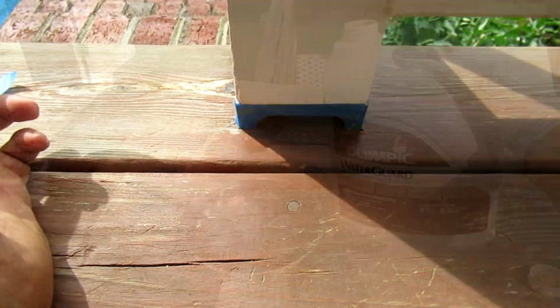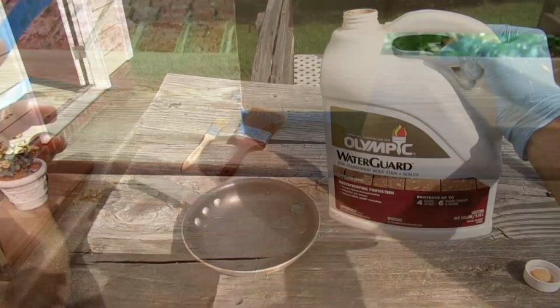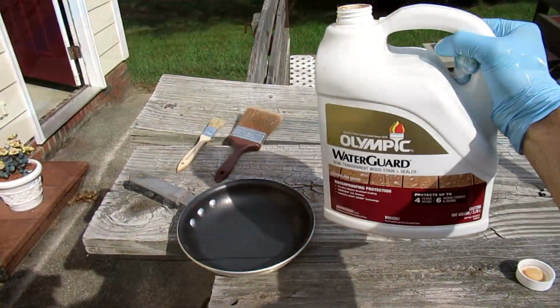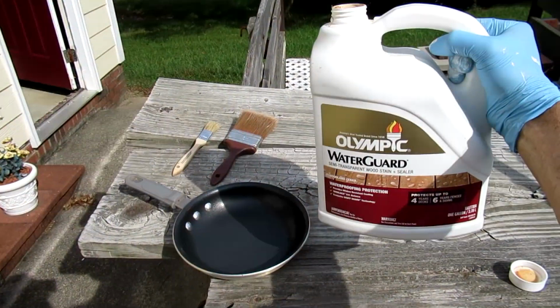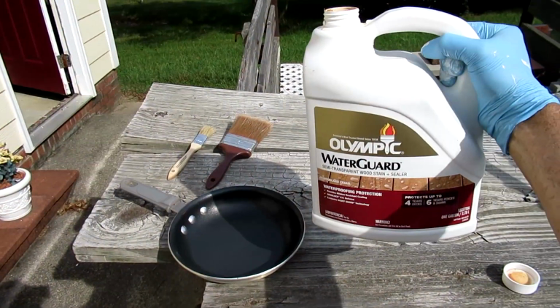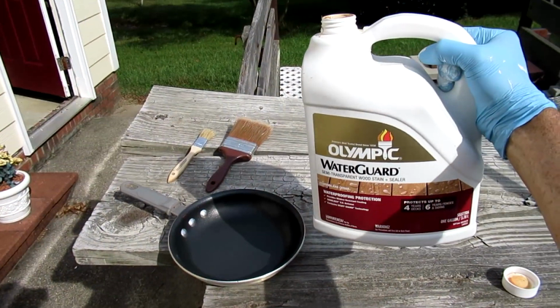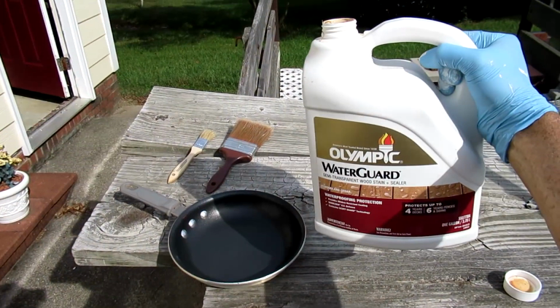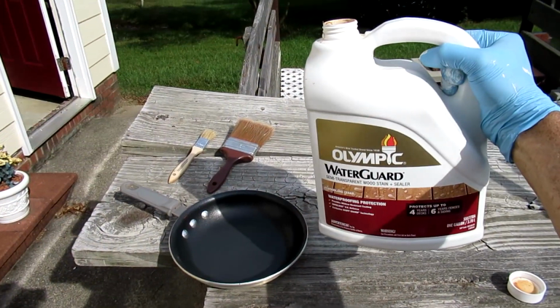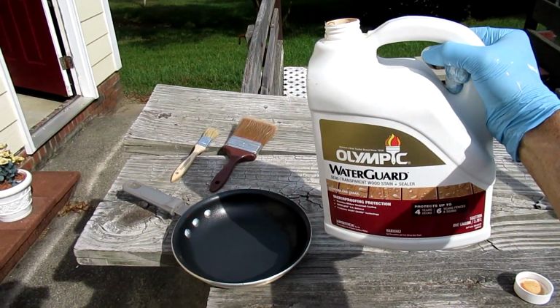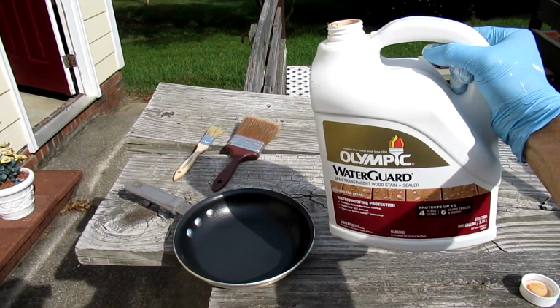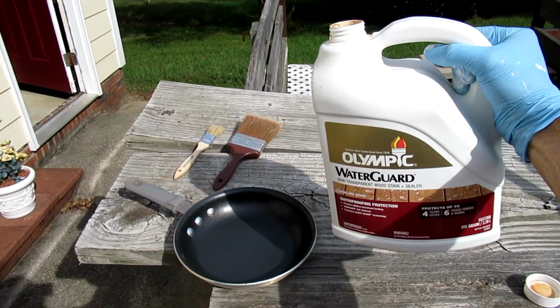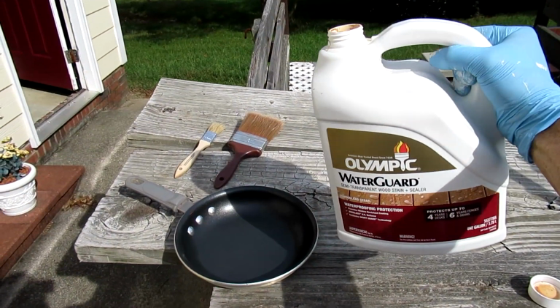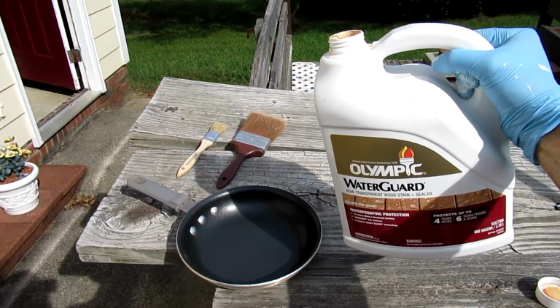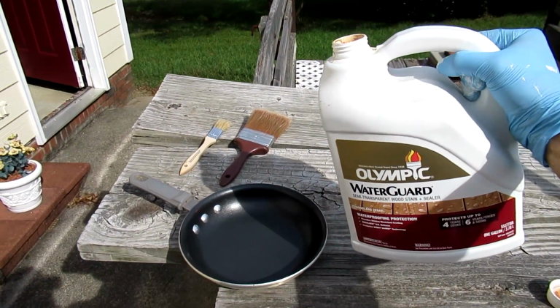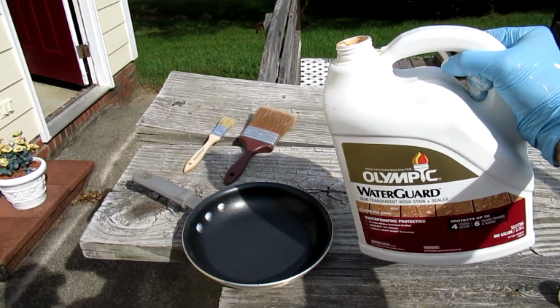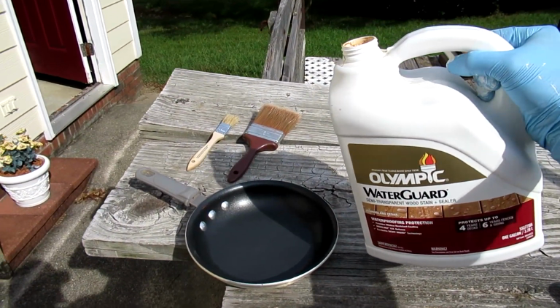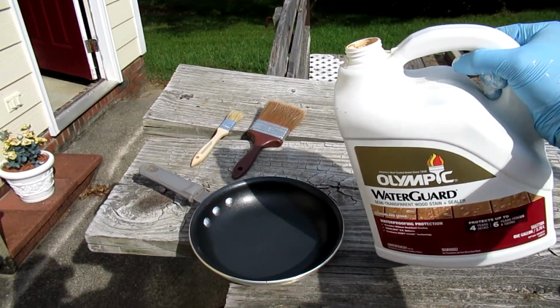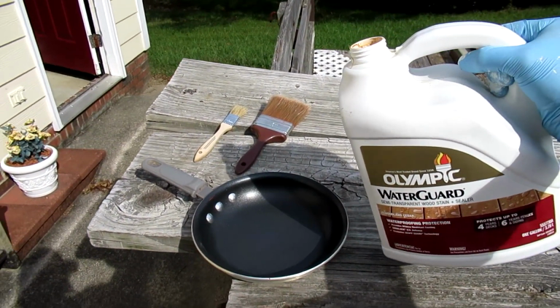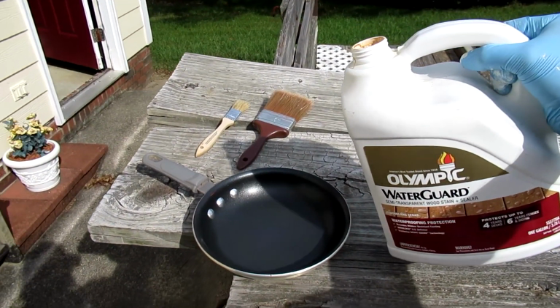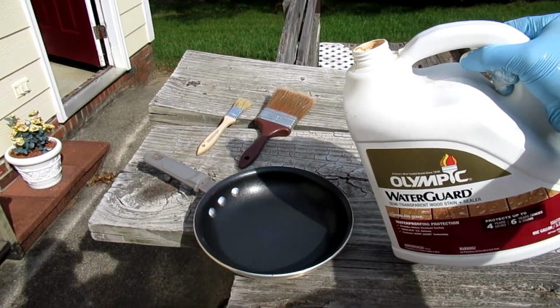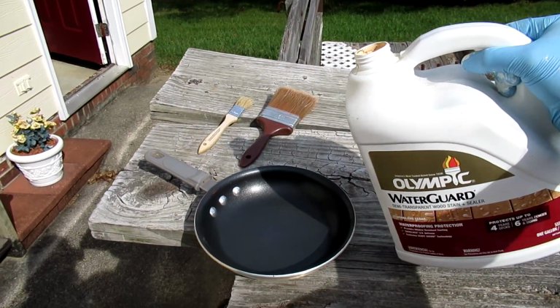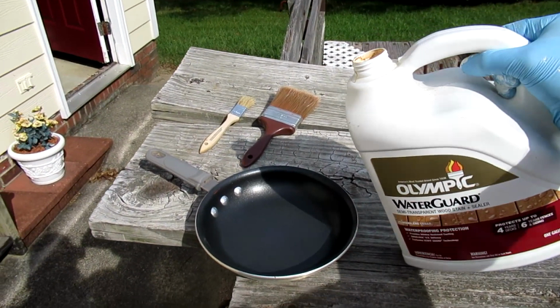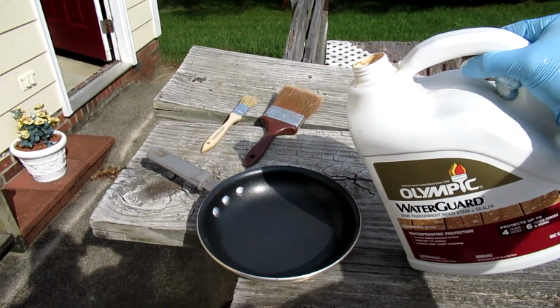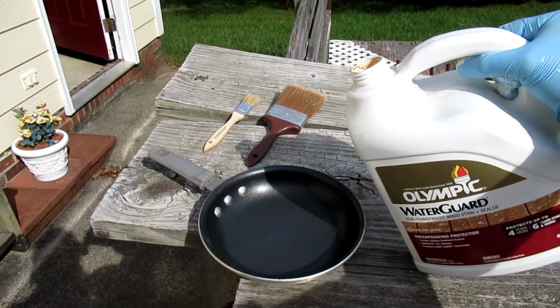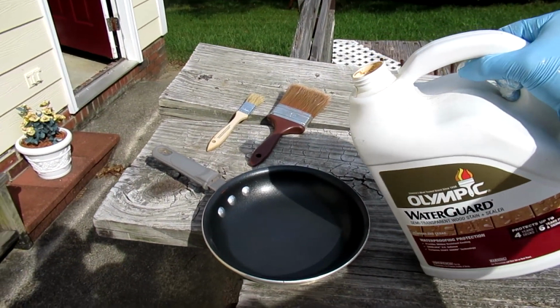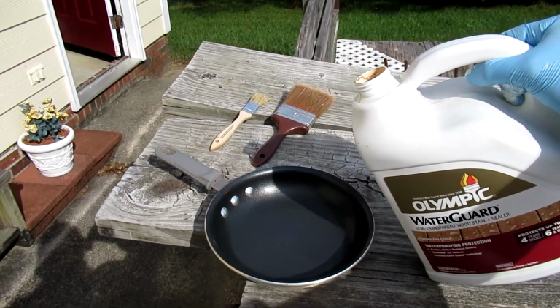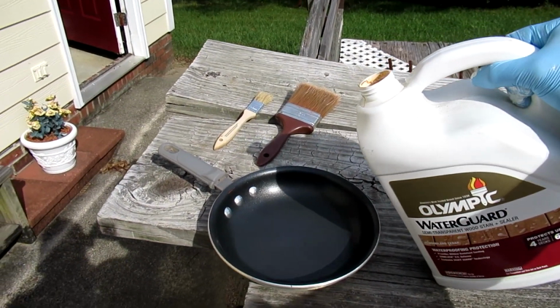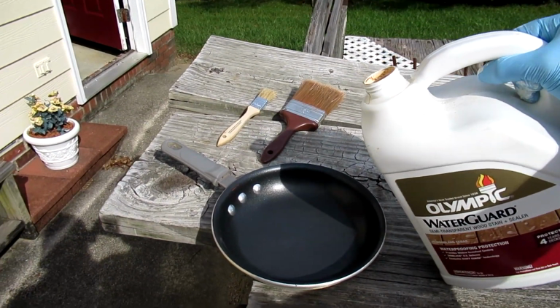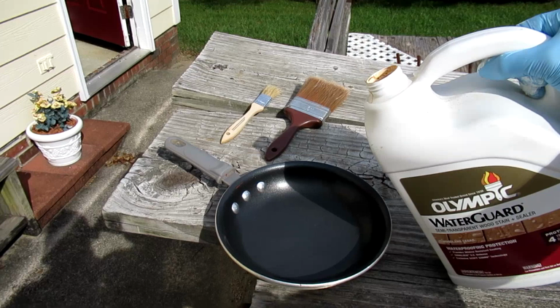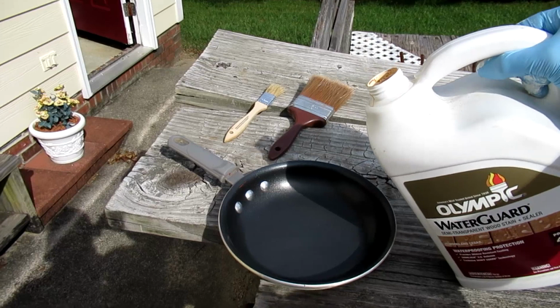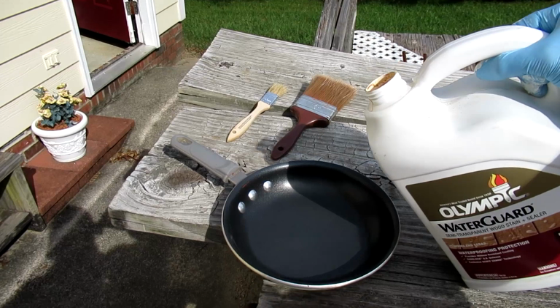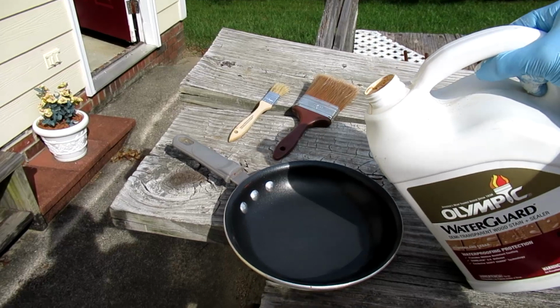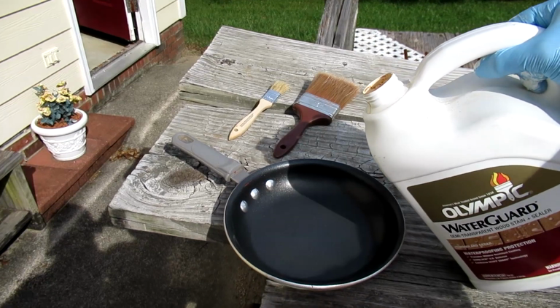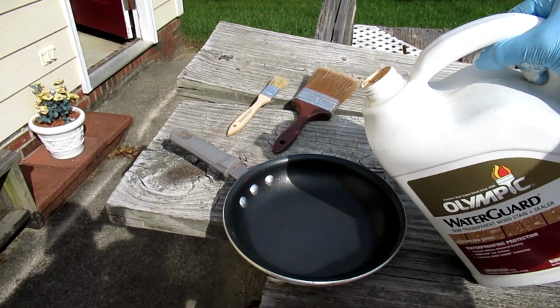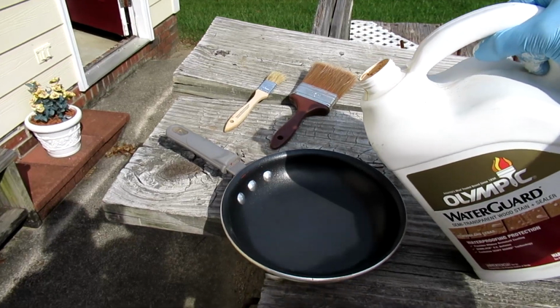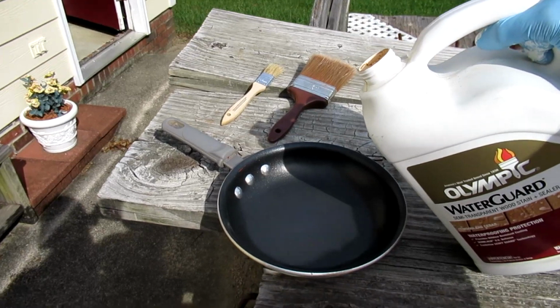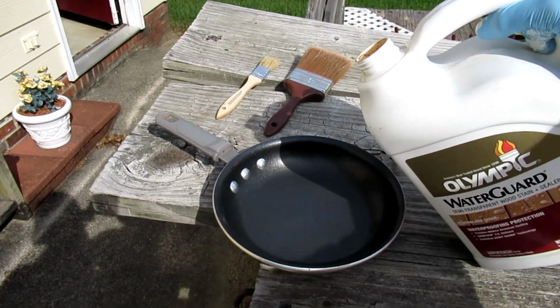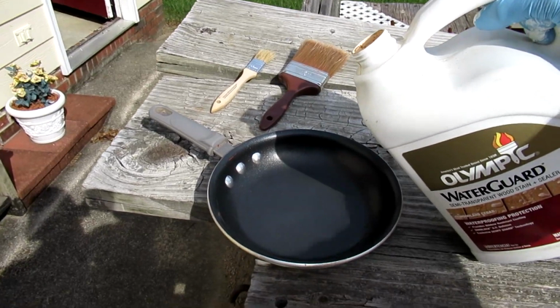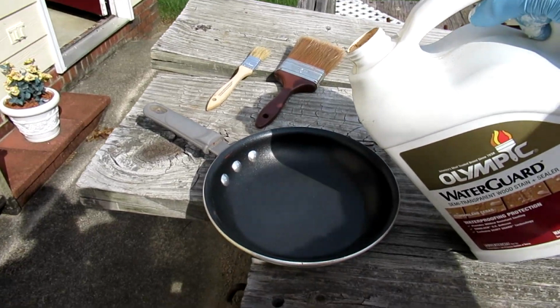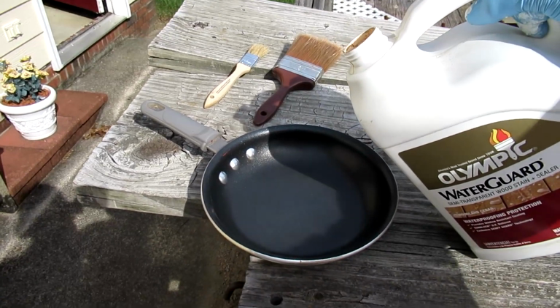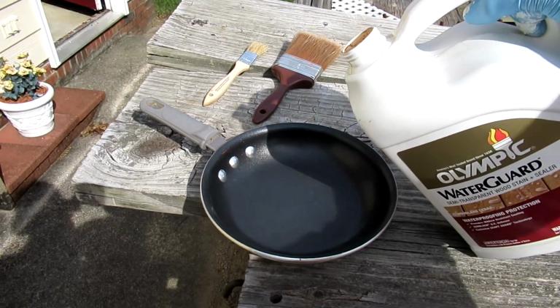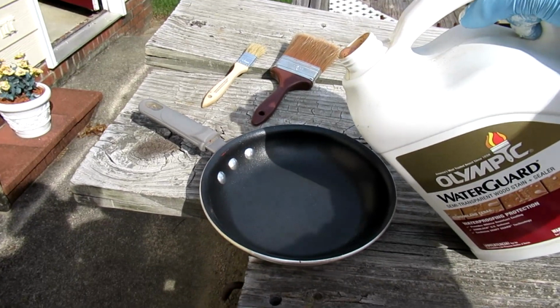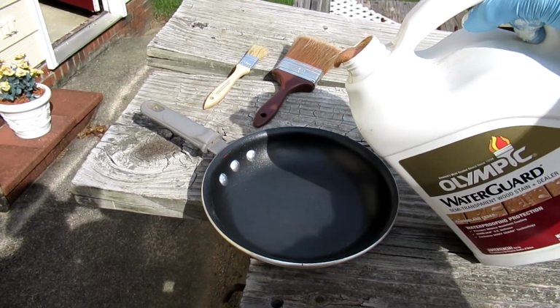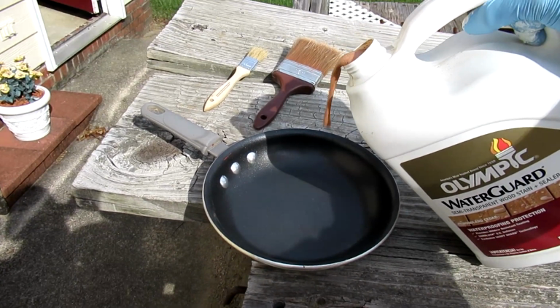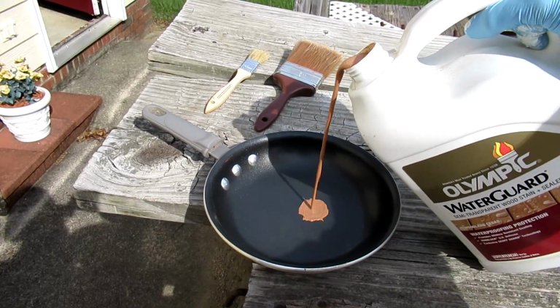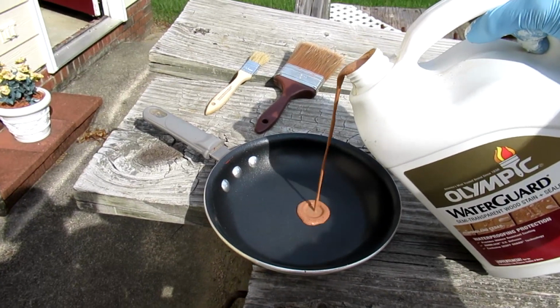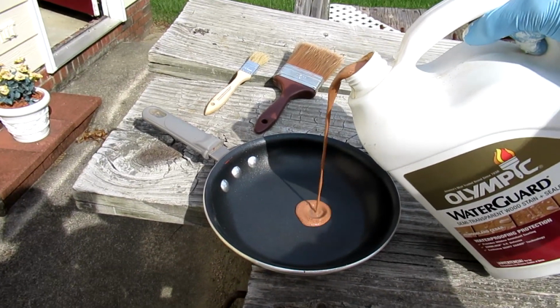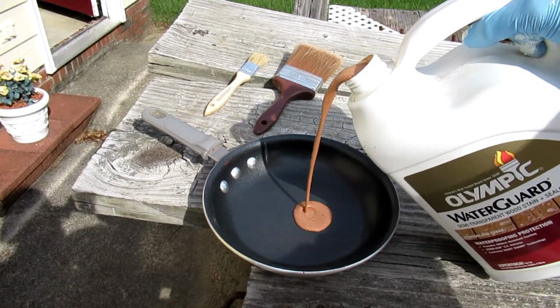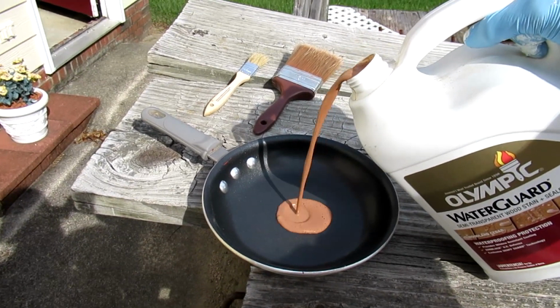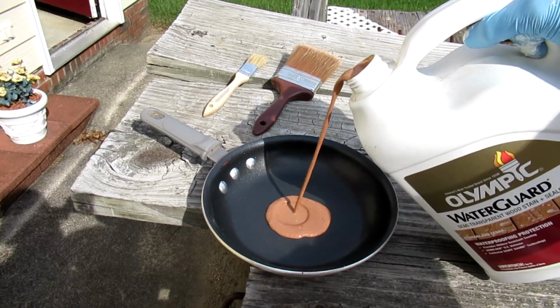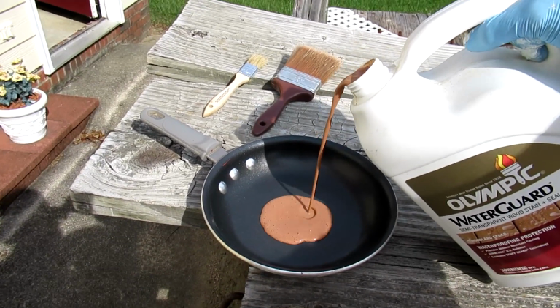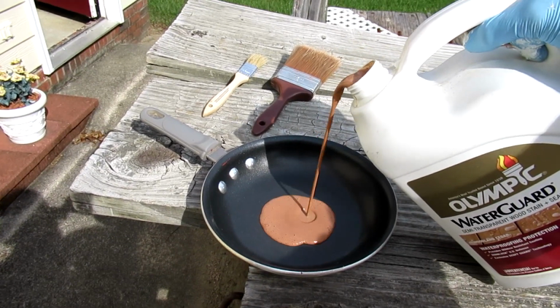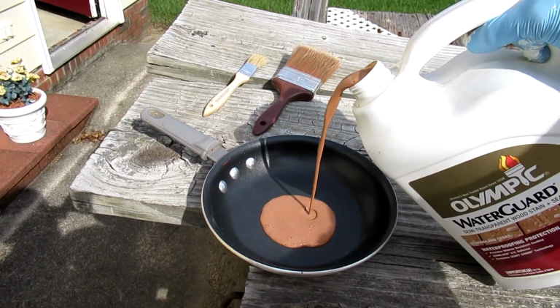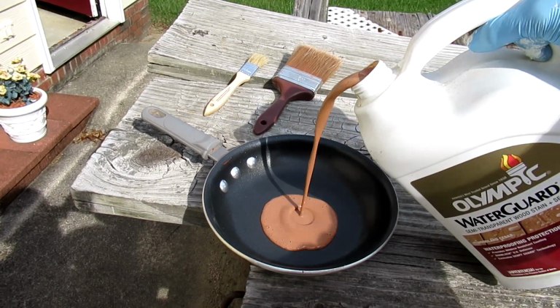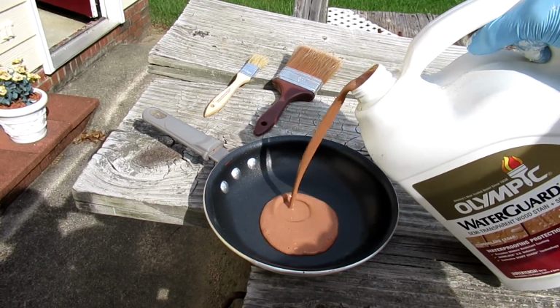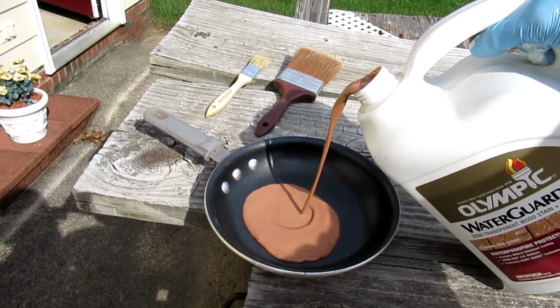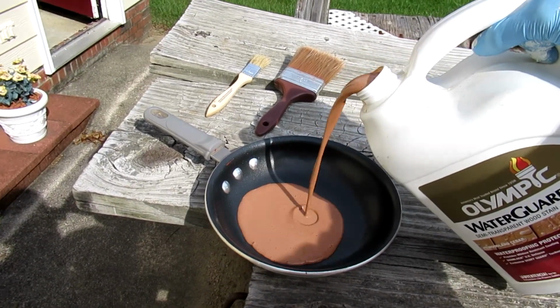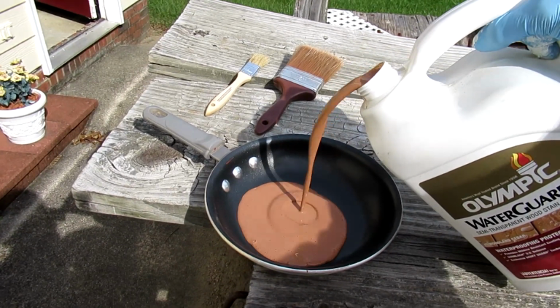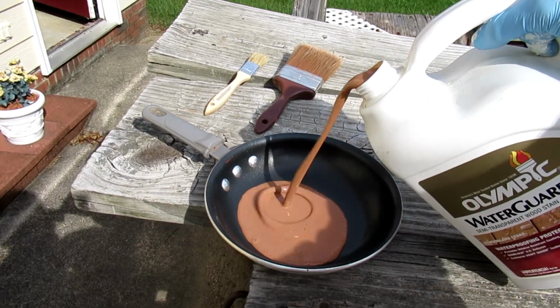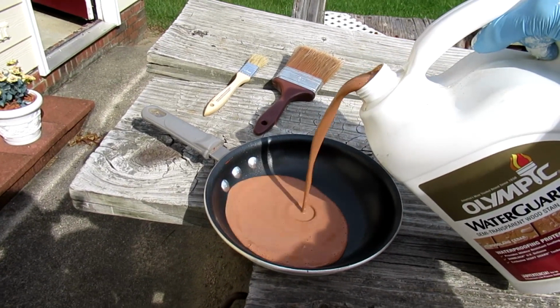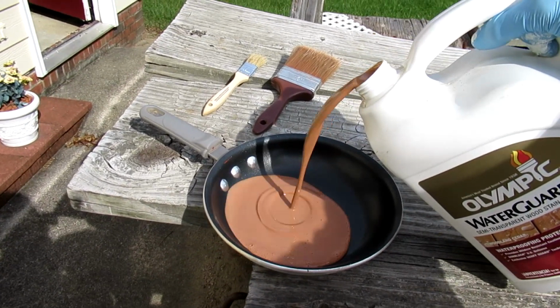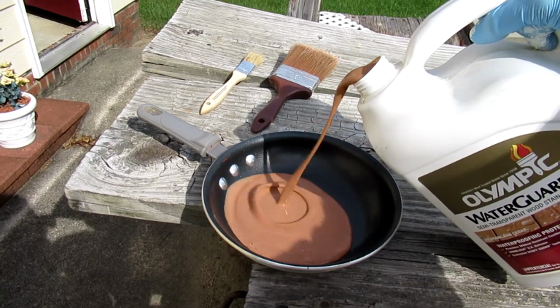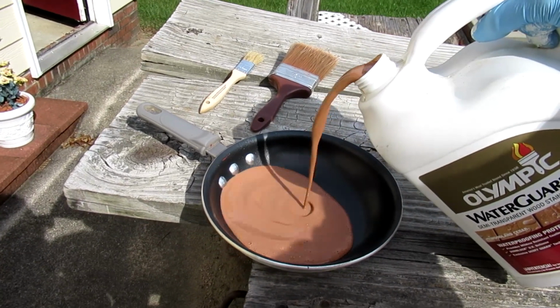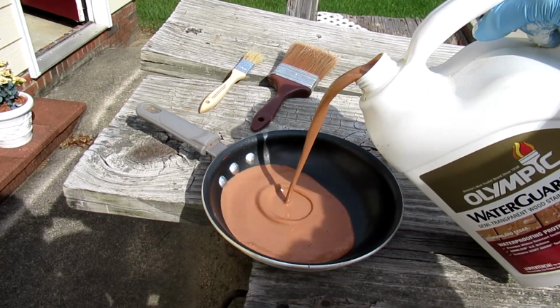I'm ready to apply the waterproofing. I like to use an old fry pan.